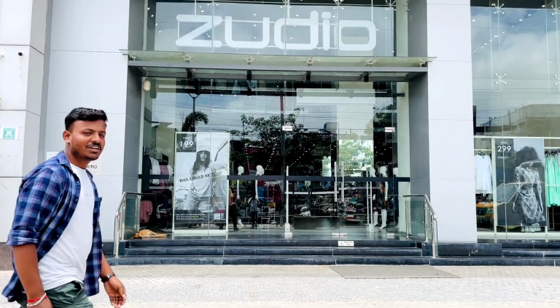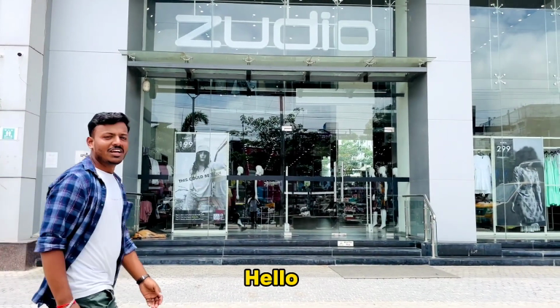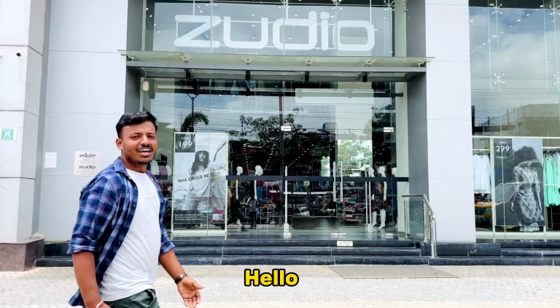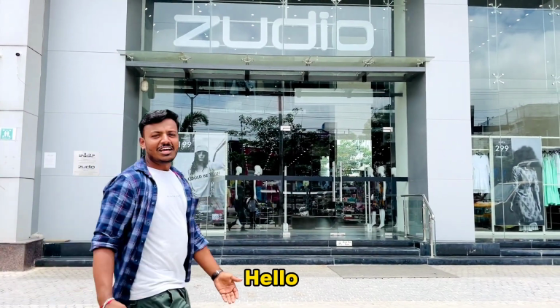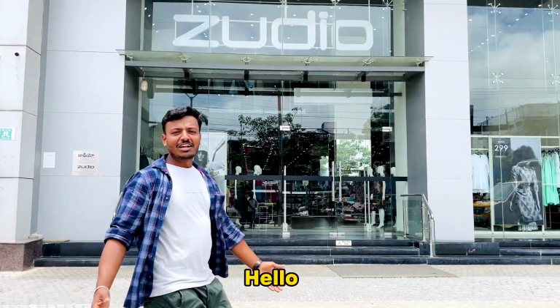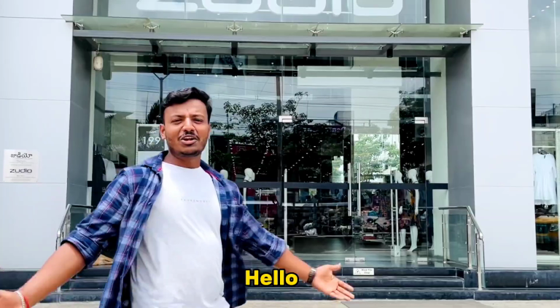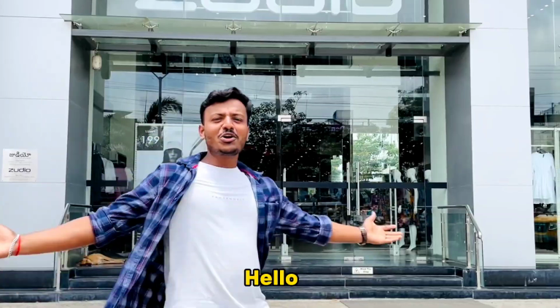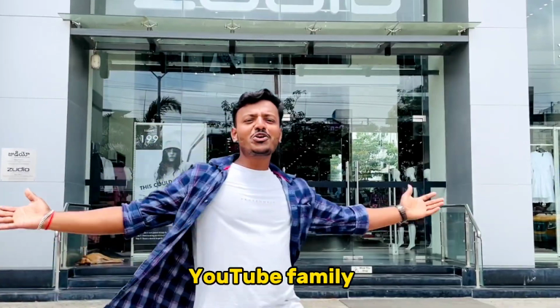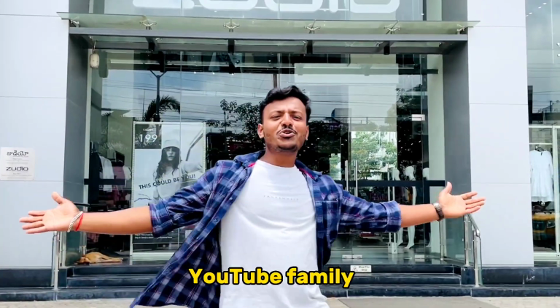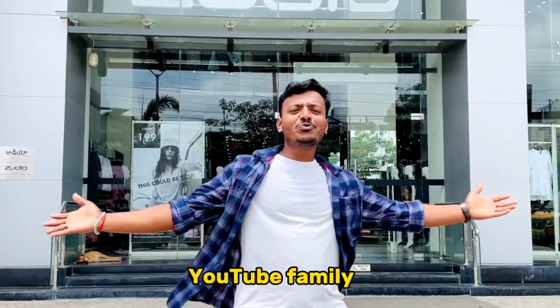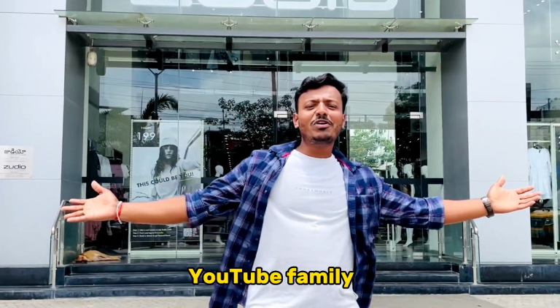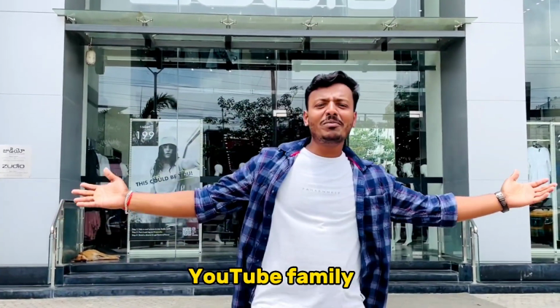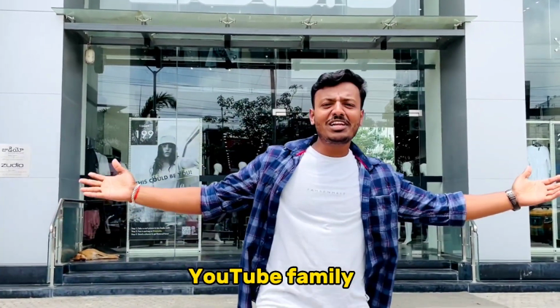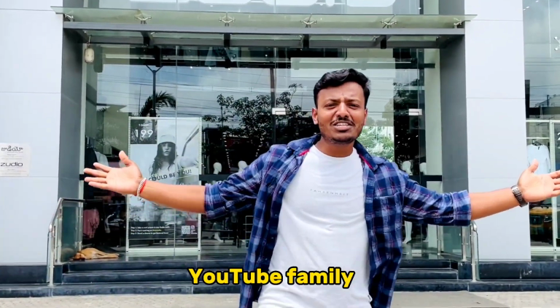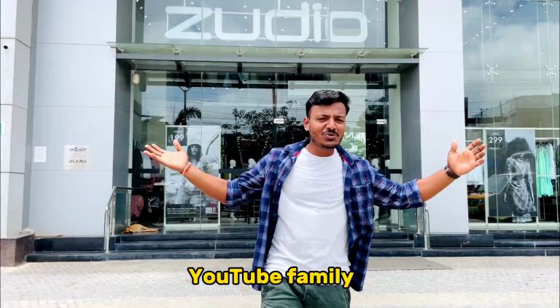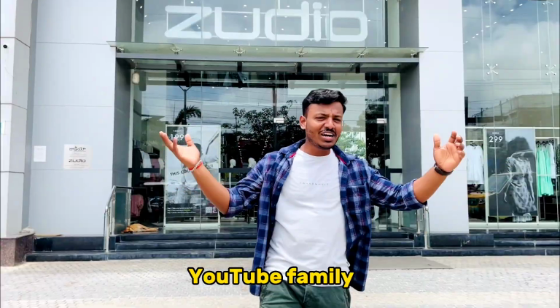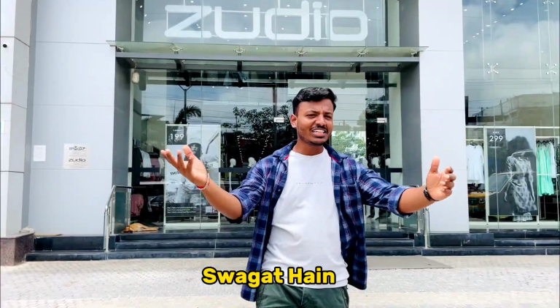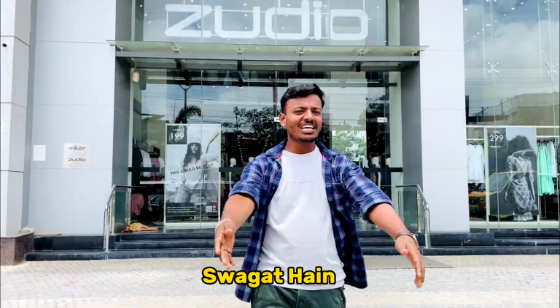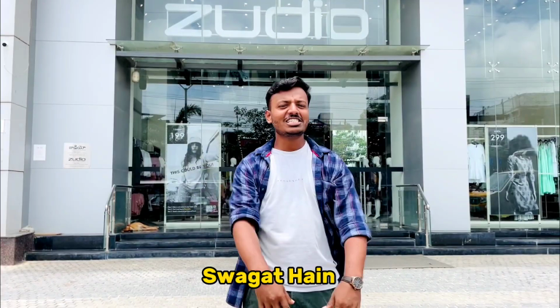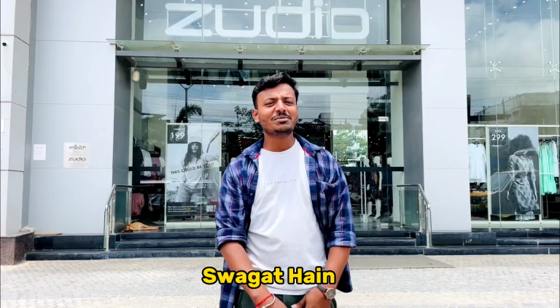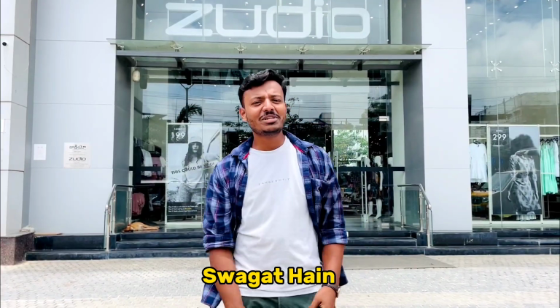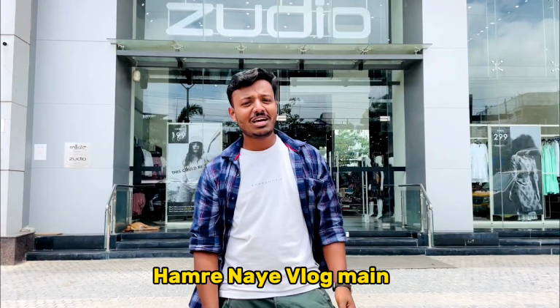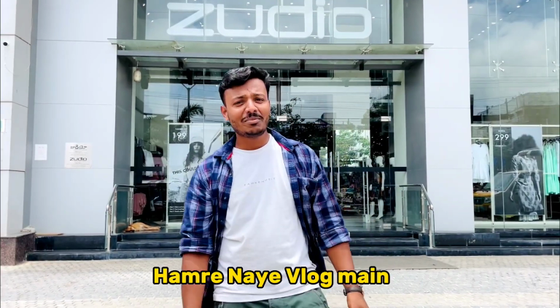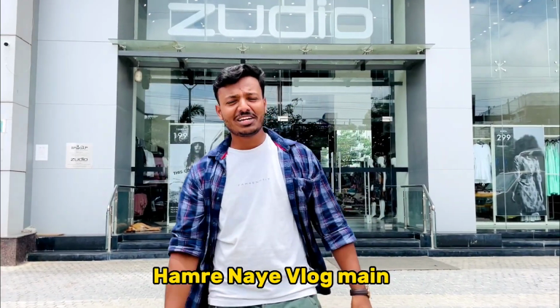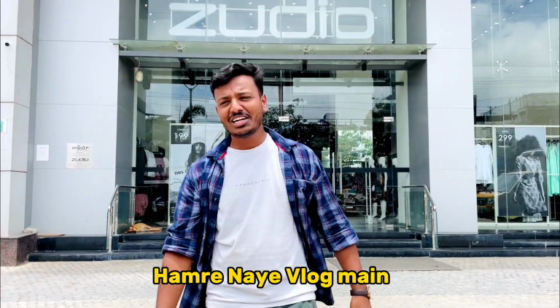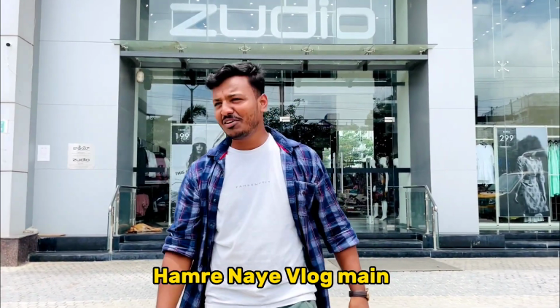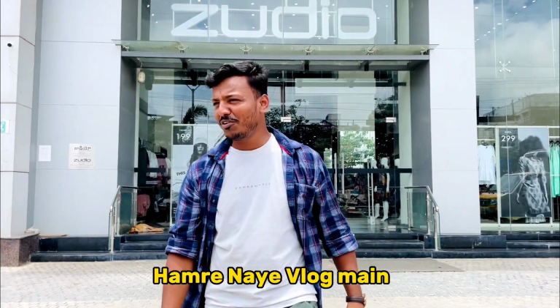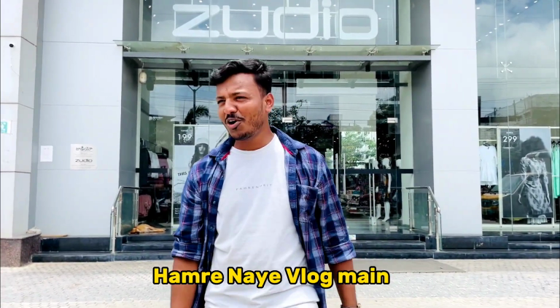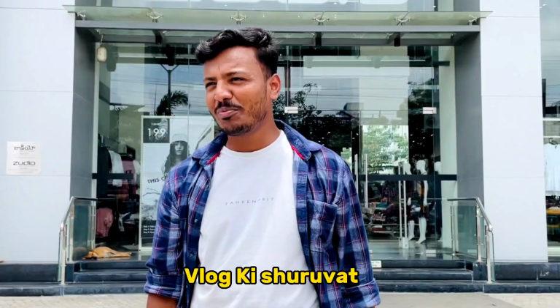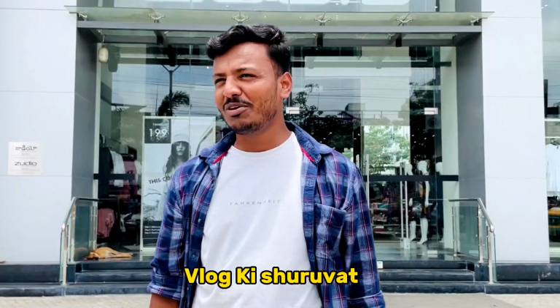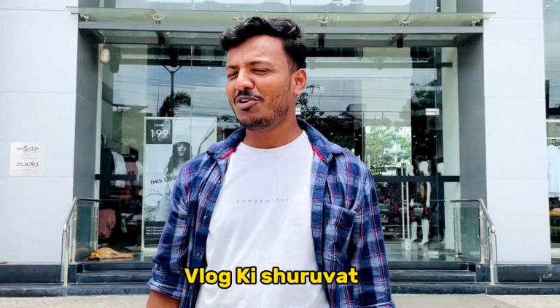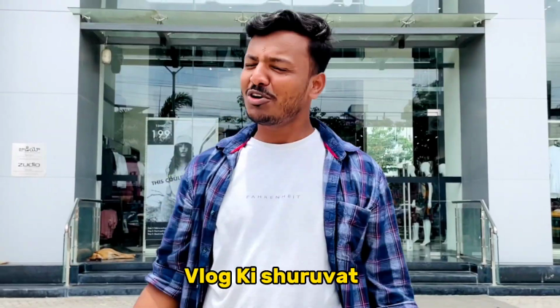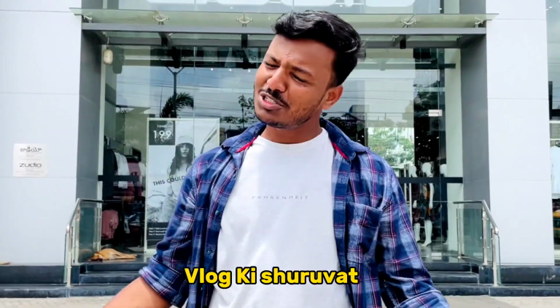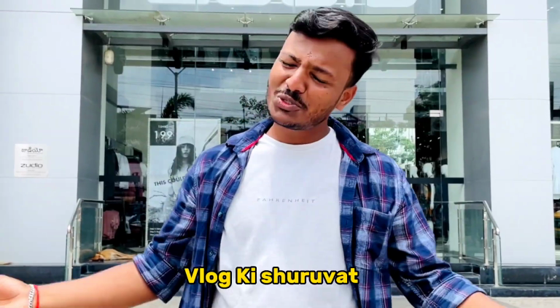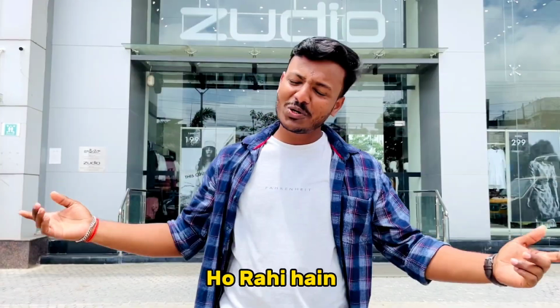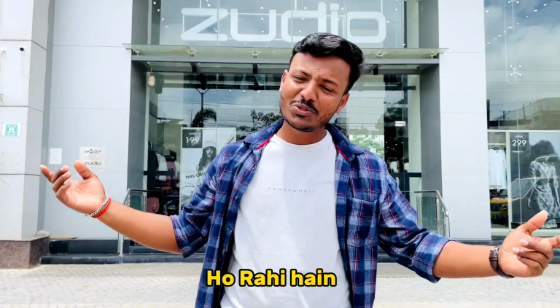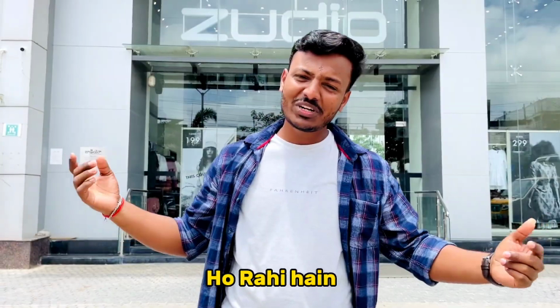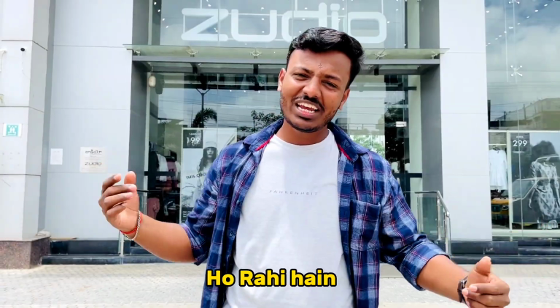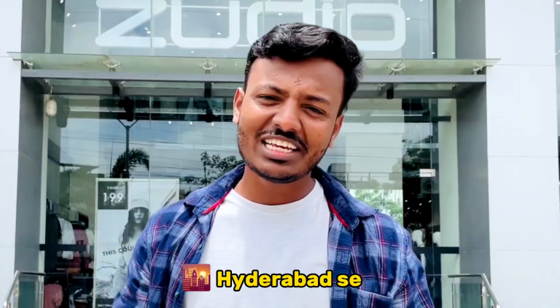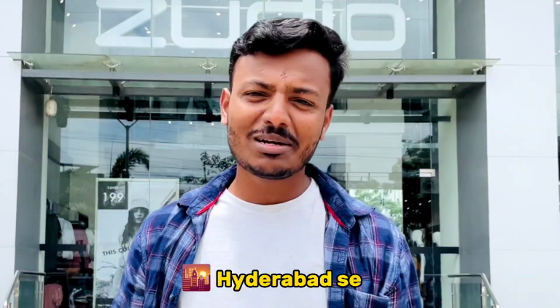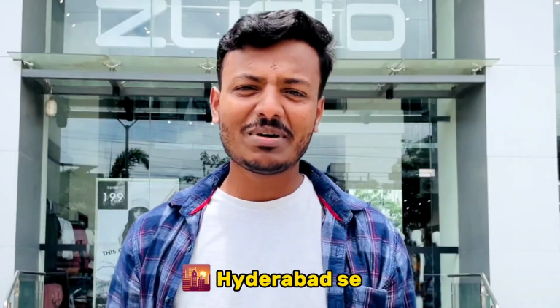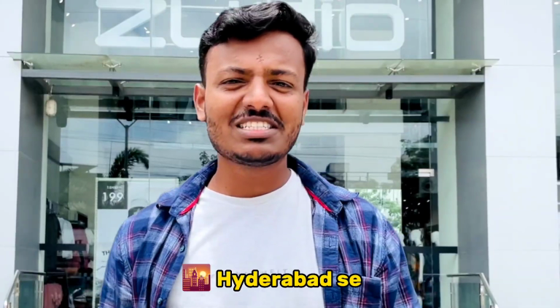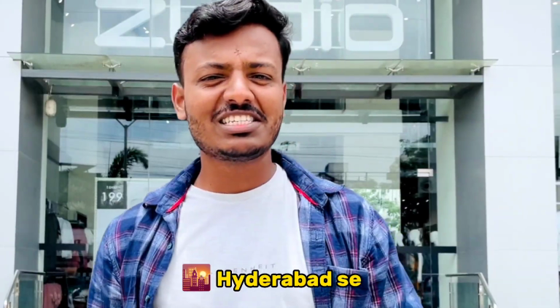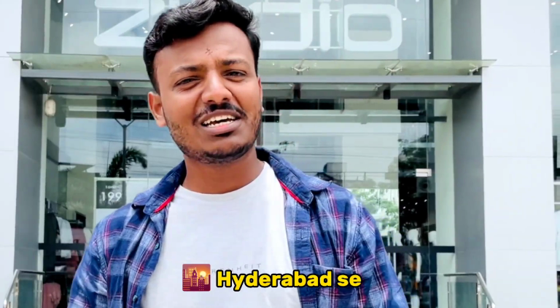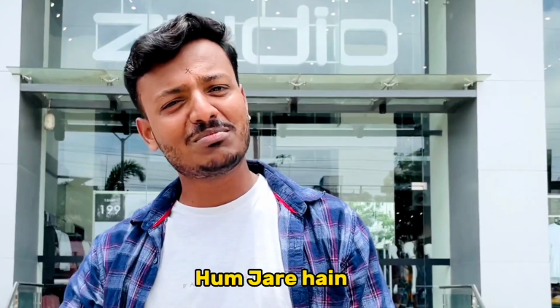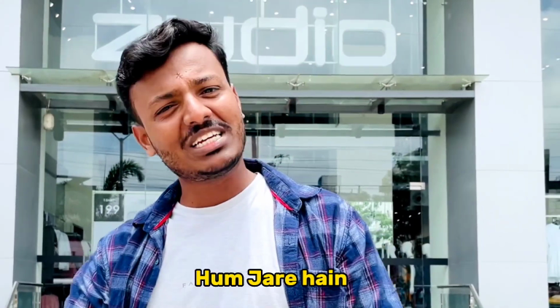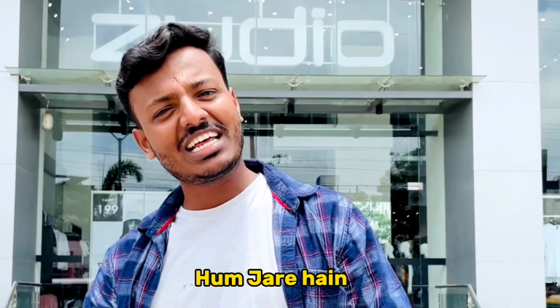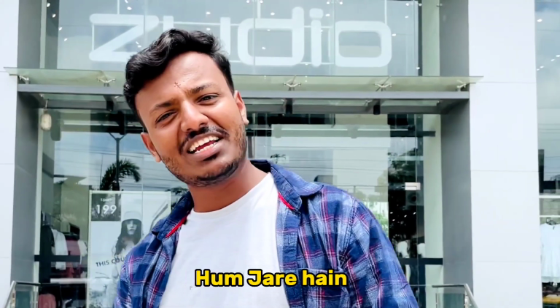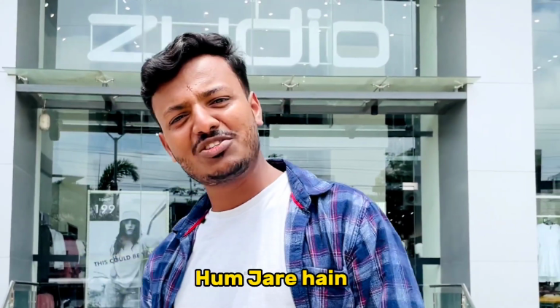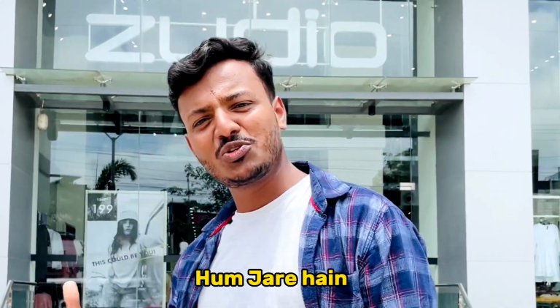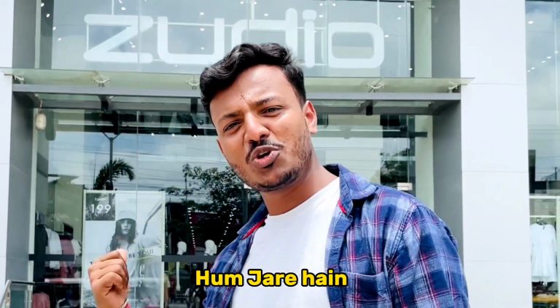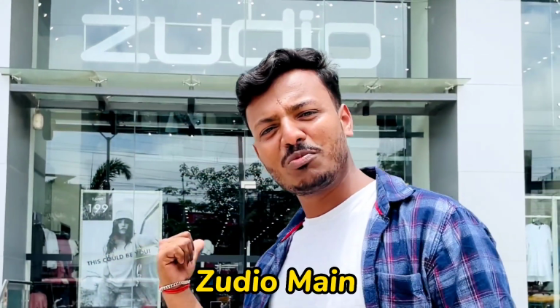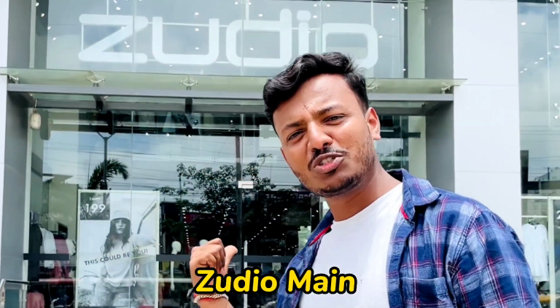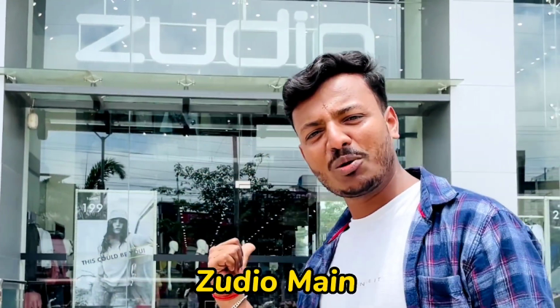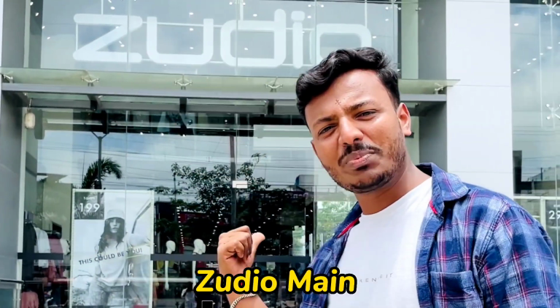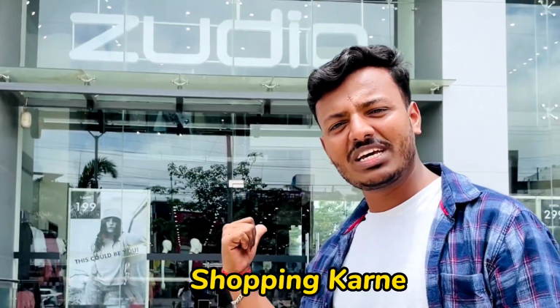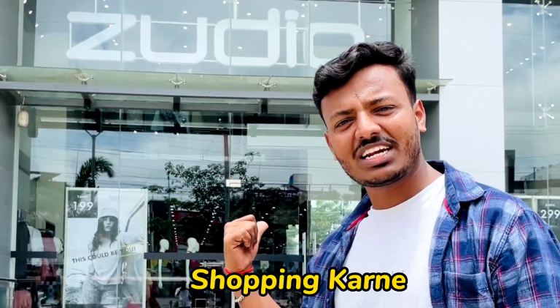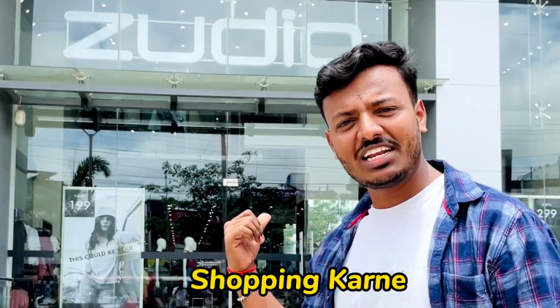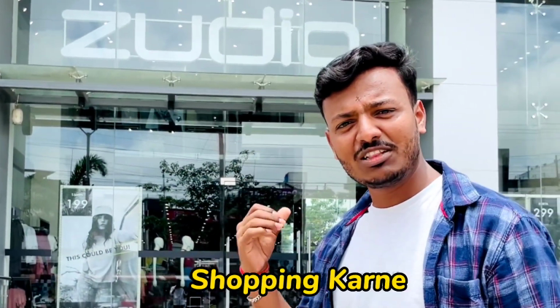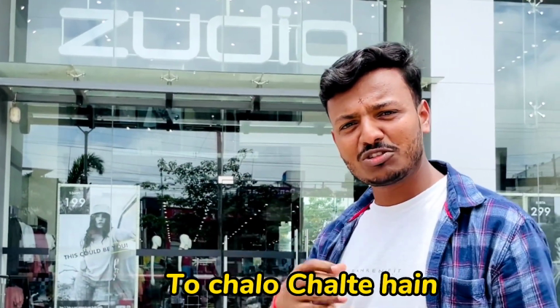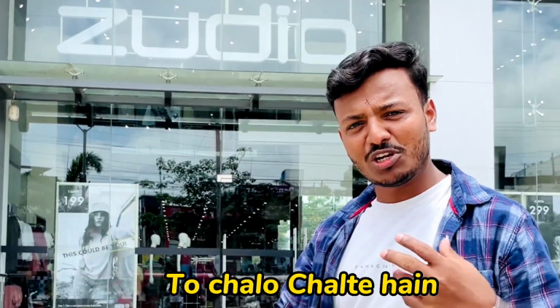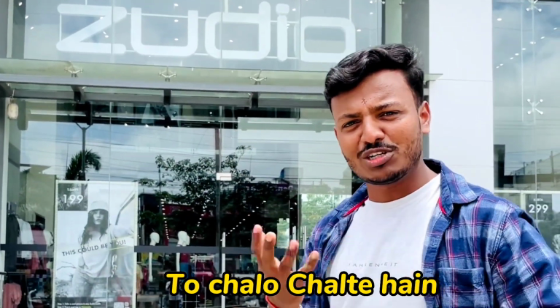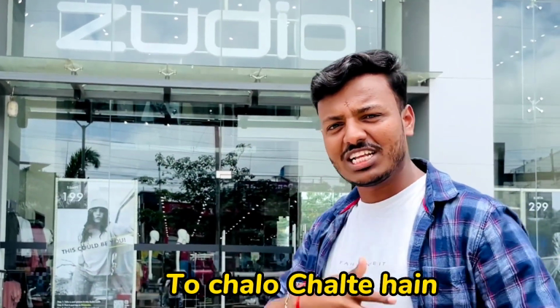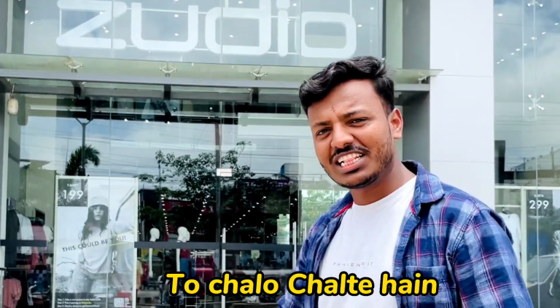Hello YouTube family! Welcome to our new vlog. We are starting this vlog. We are going shopping in the video. Let's go!